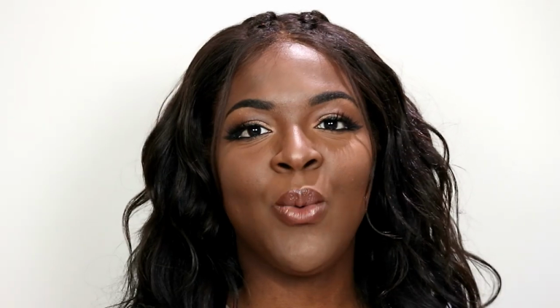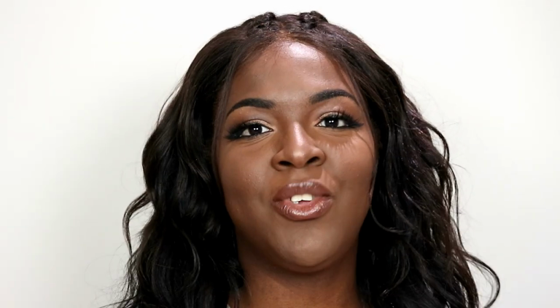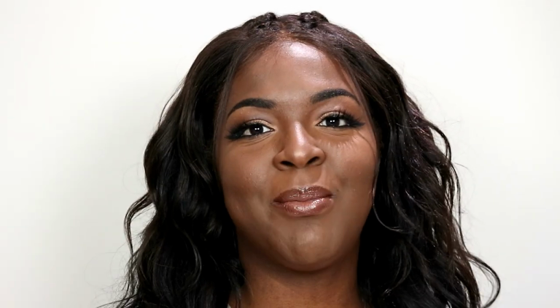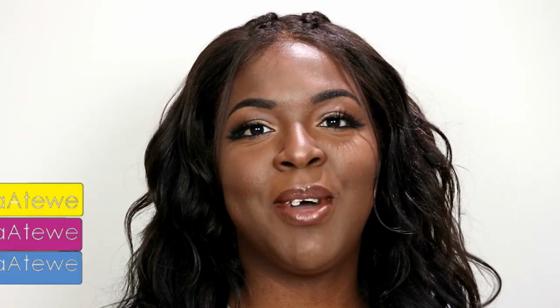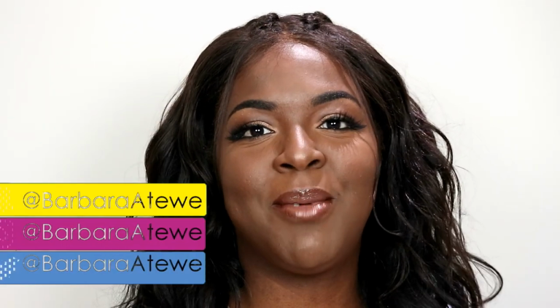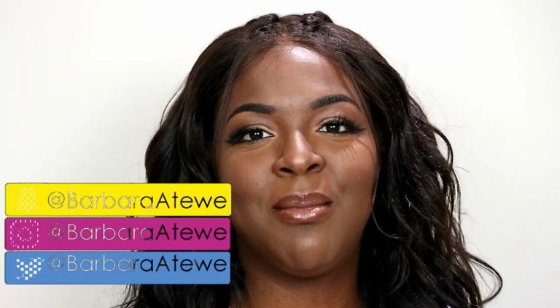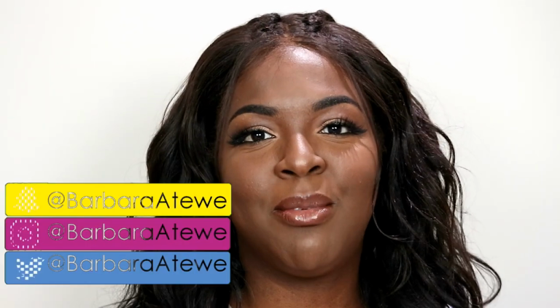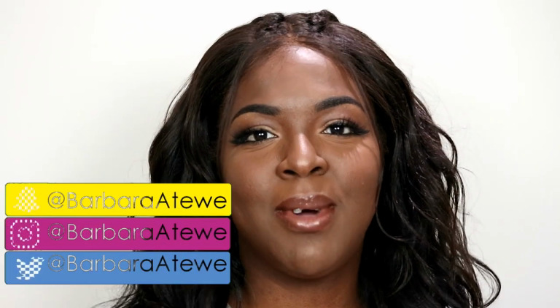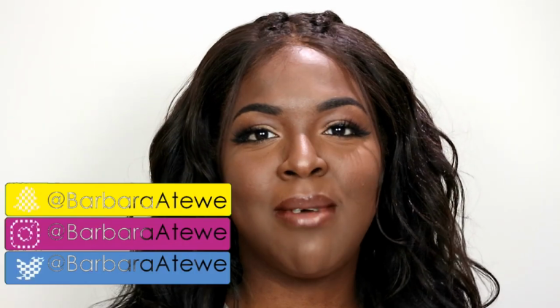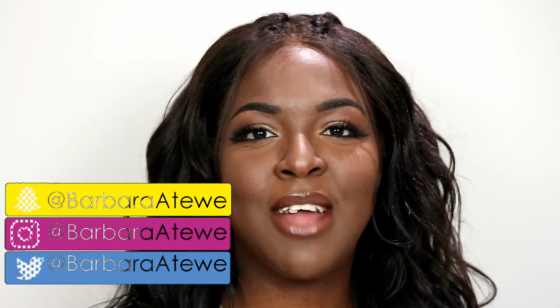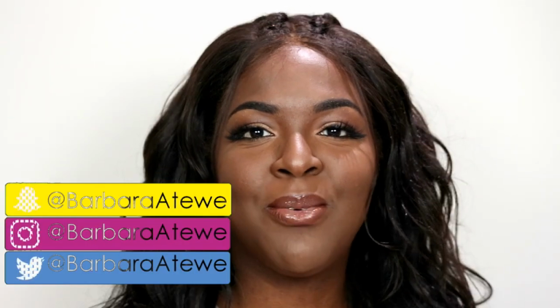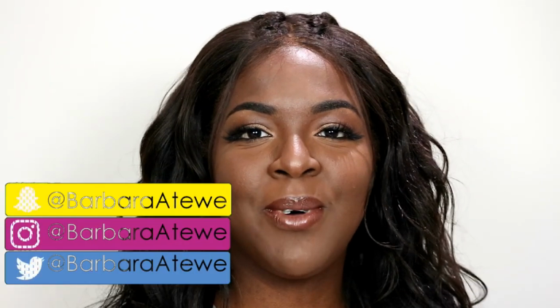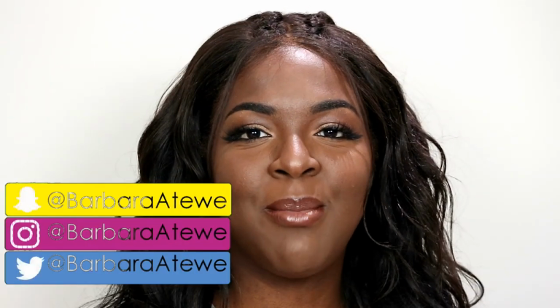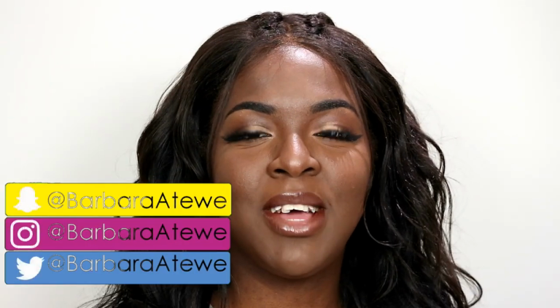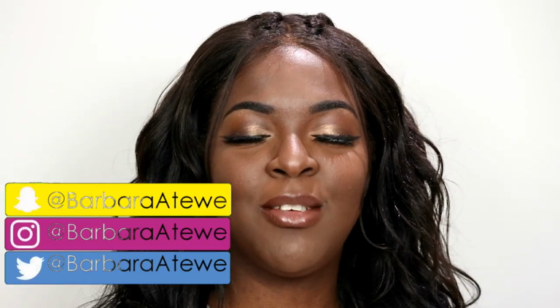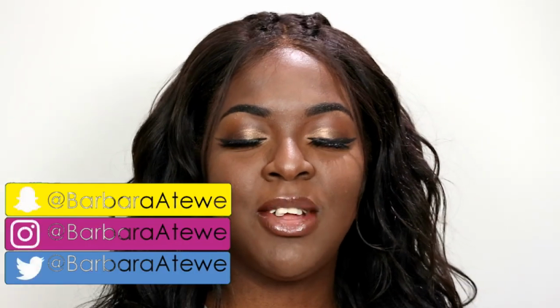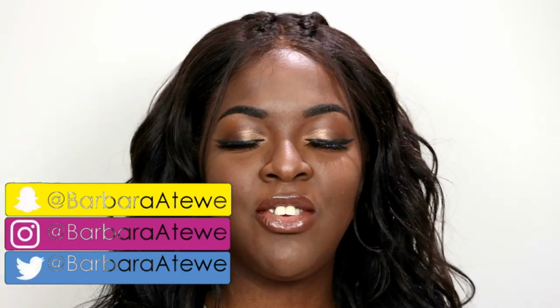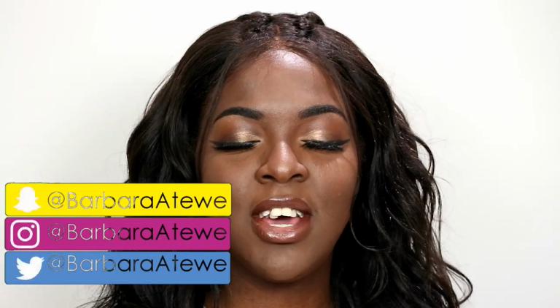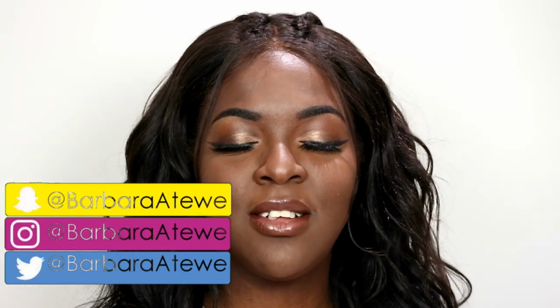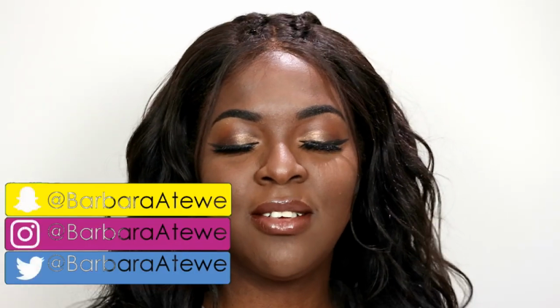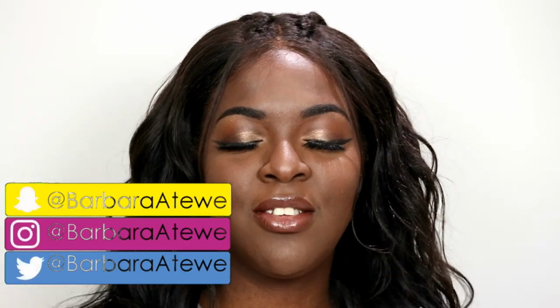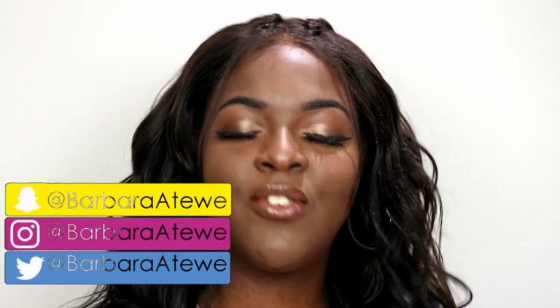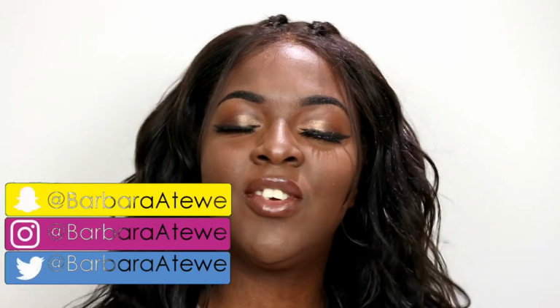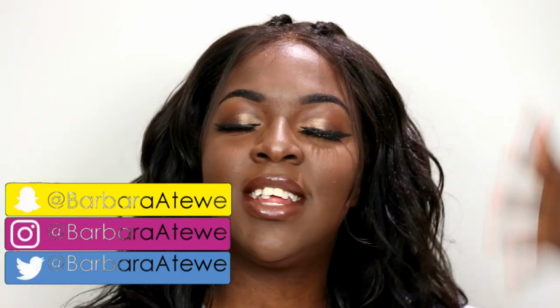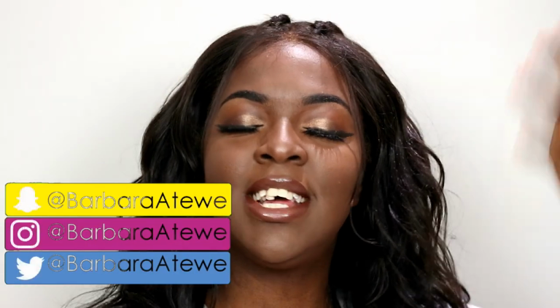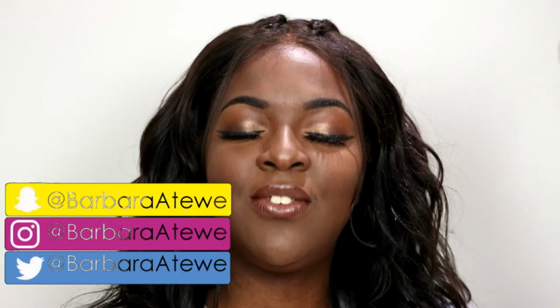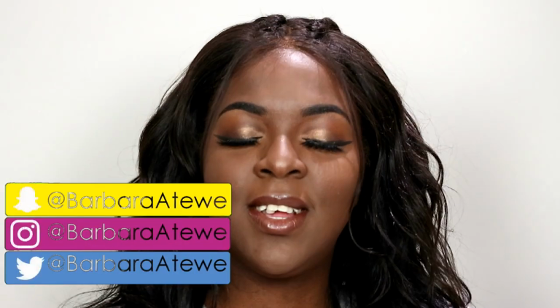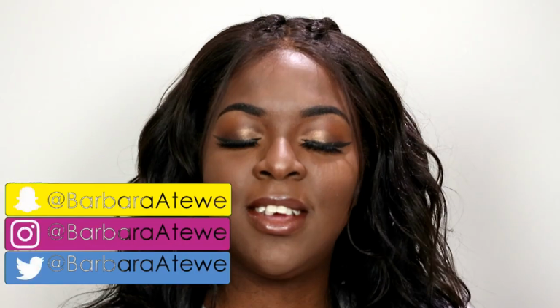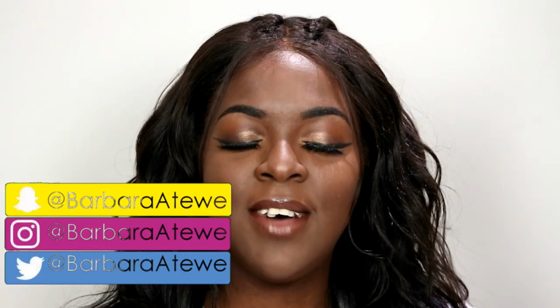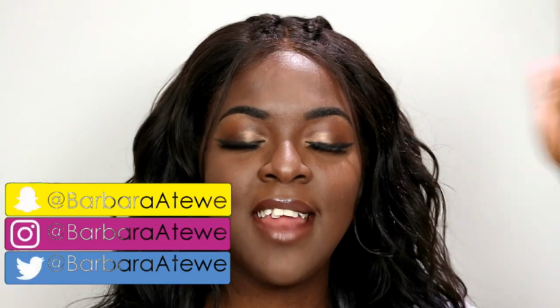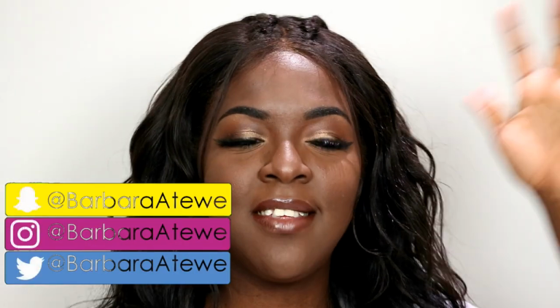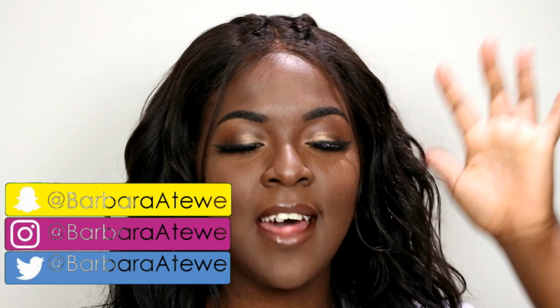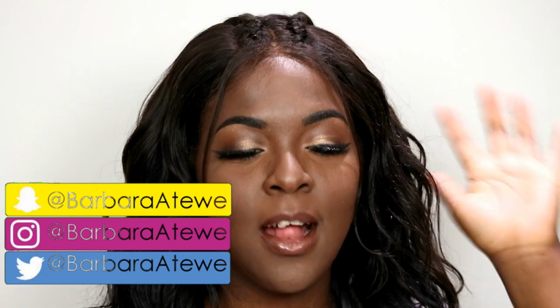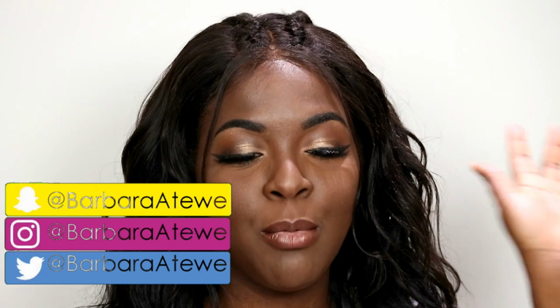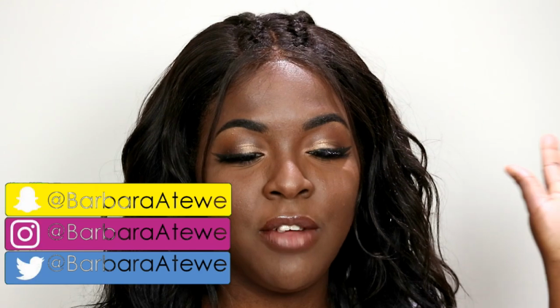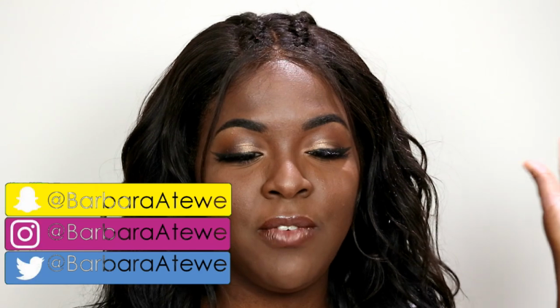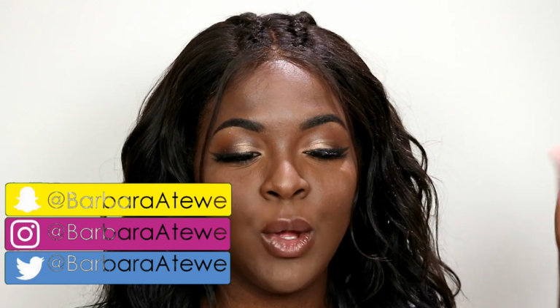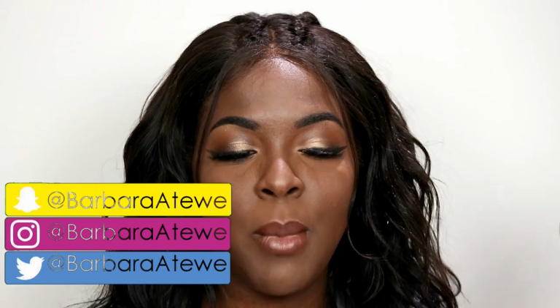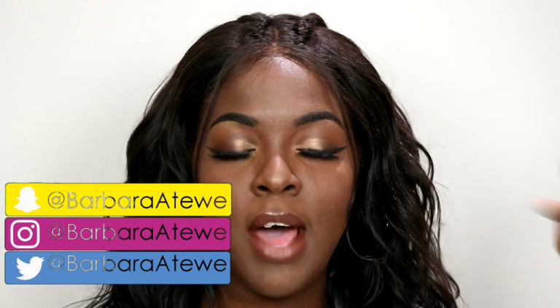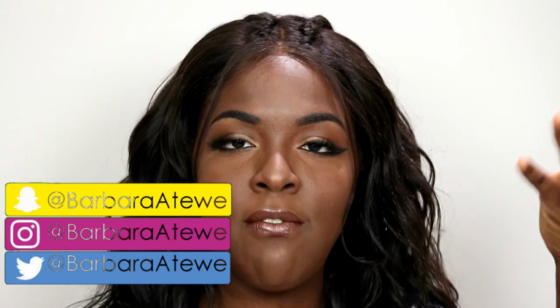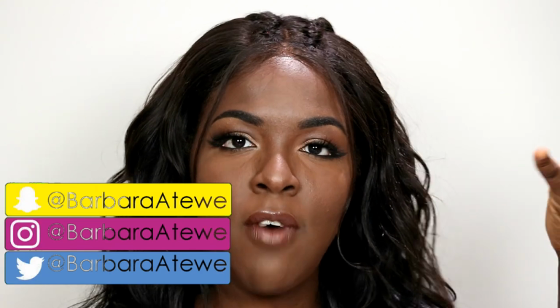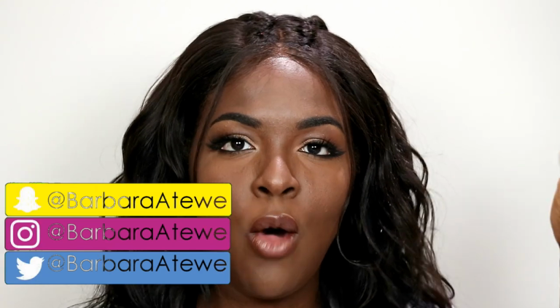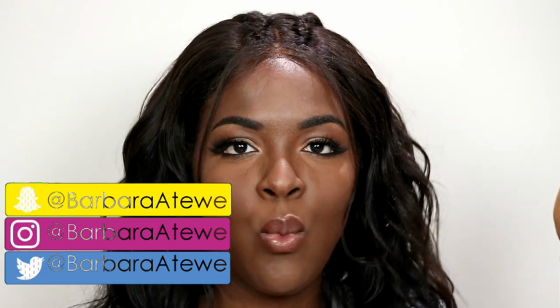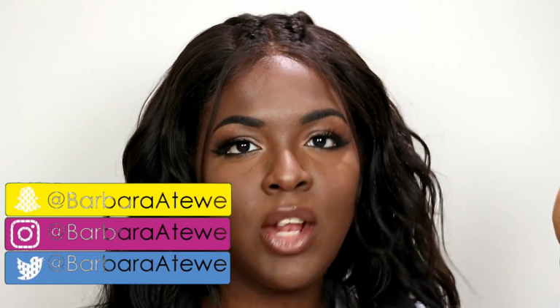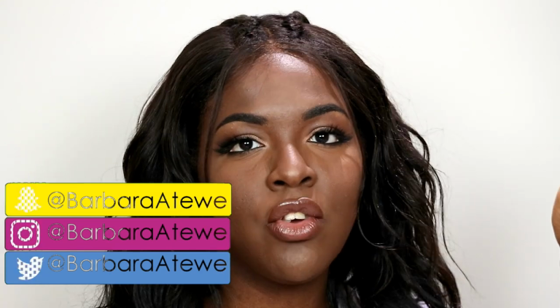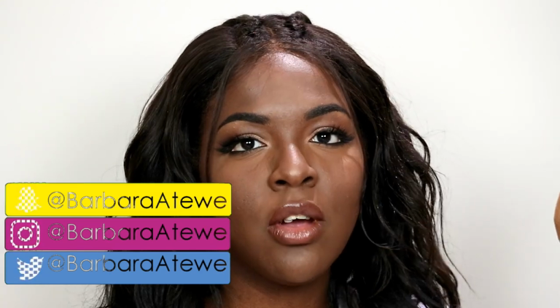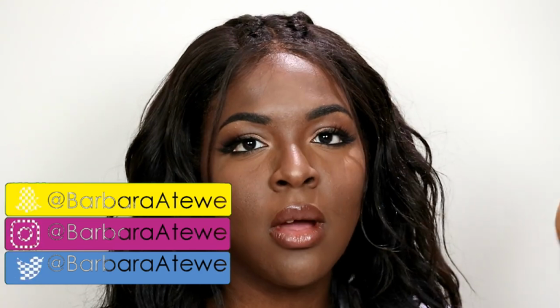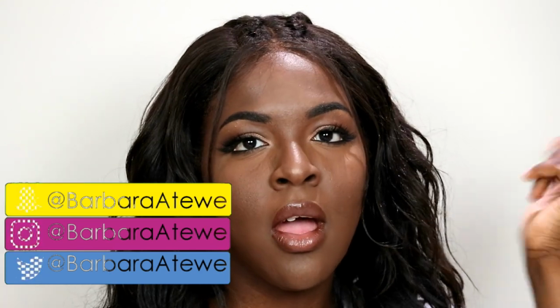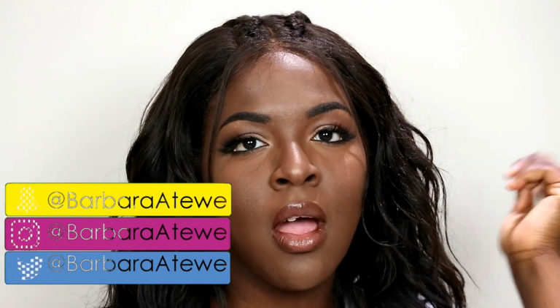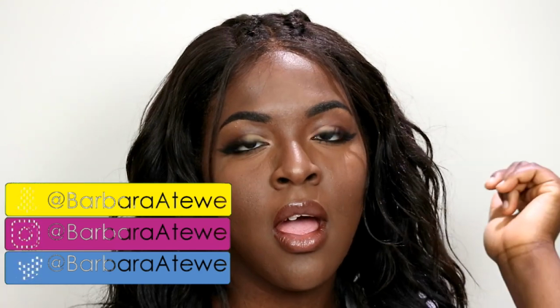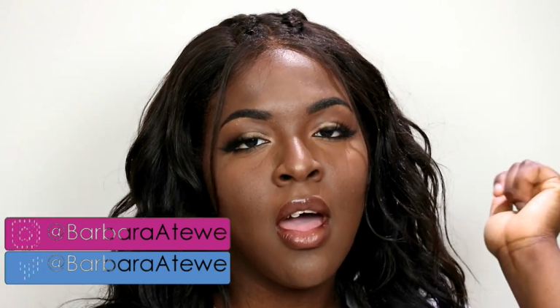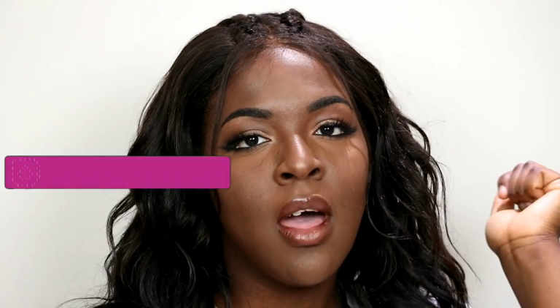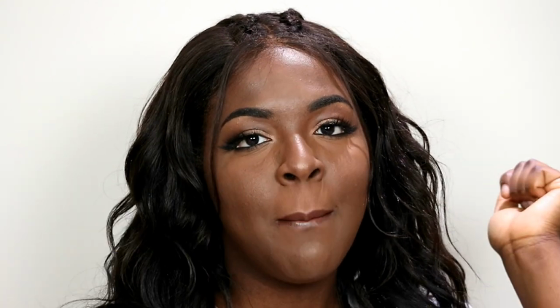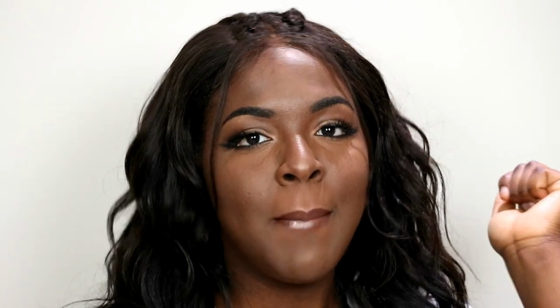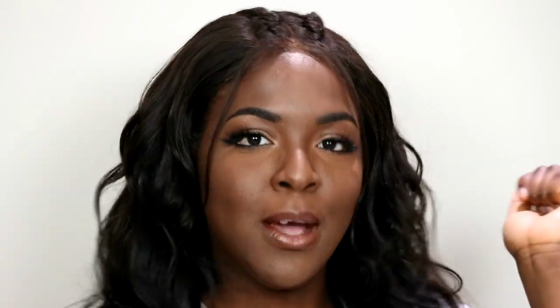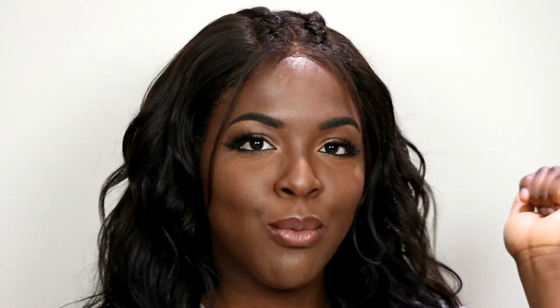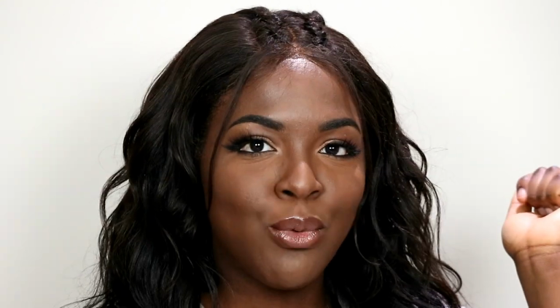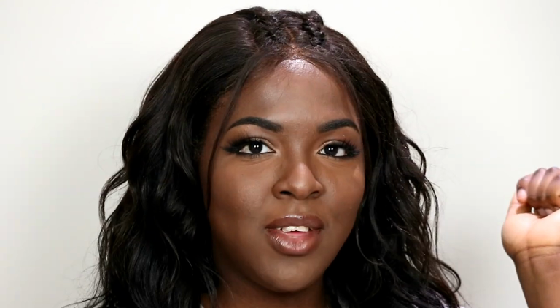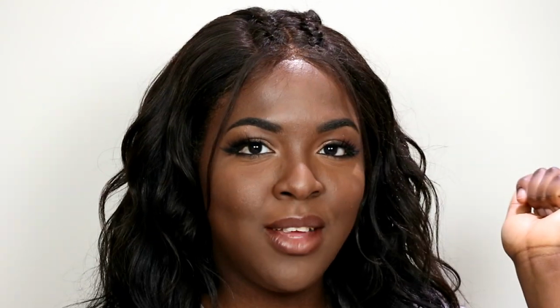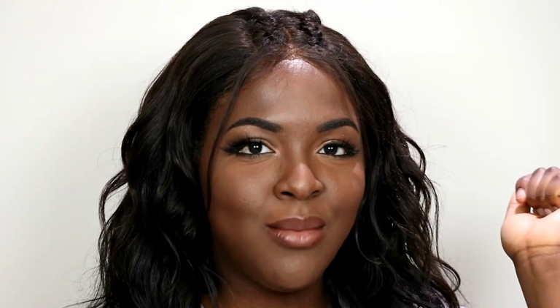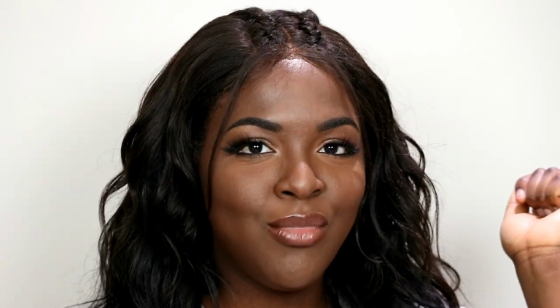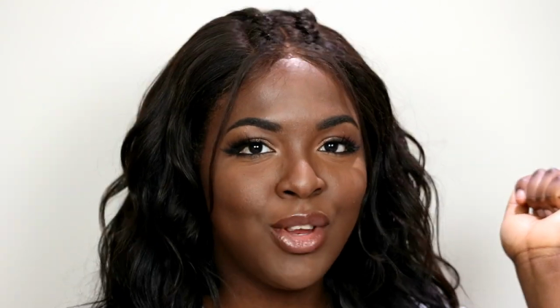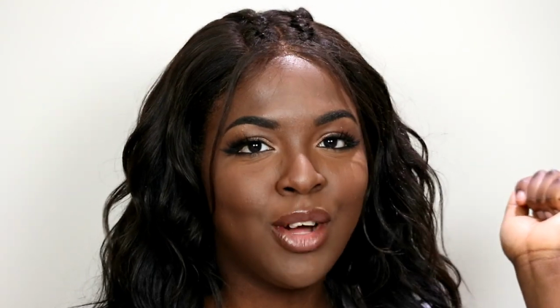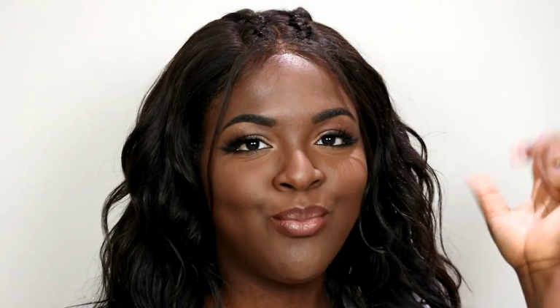What's up y'all? My name is Barbara. Welcome back to my channel. So for today's video, I decided I'm going to film my fall-winter makeup routine.